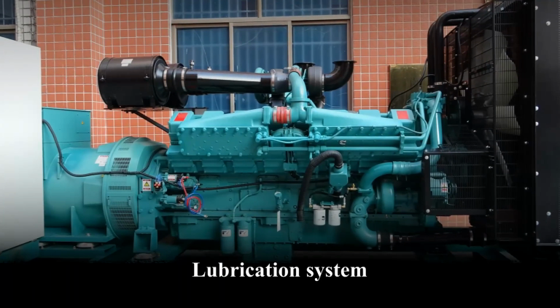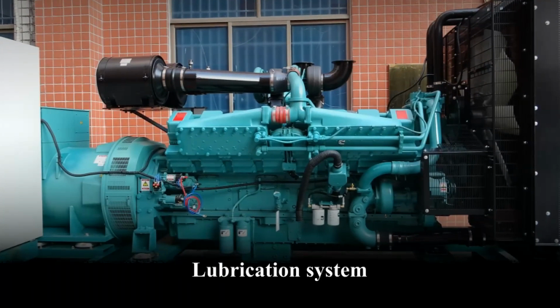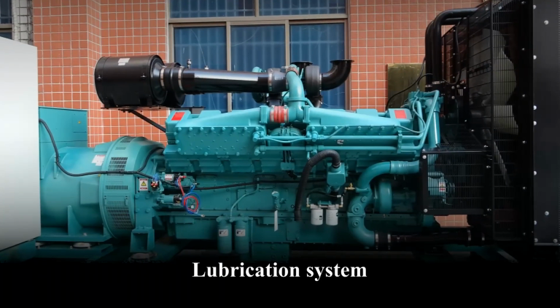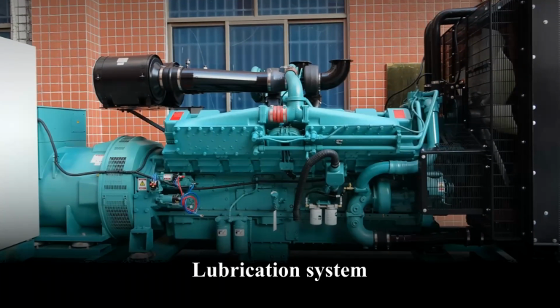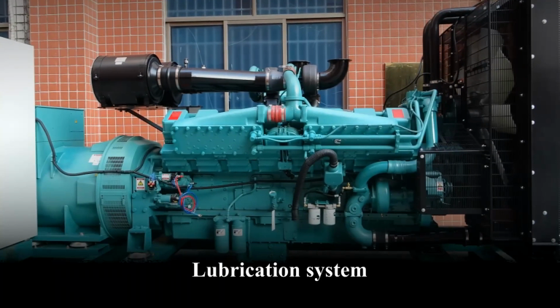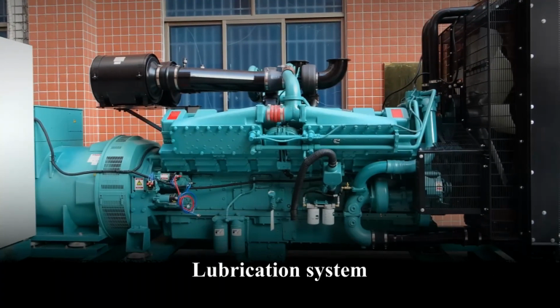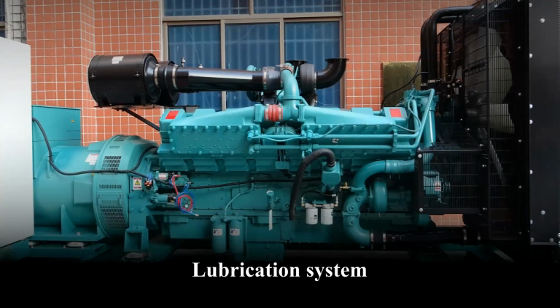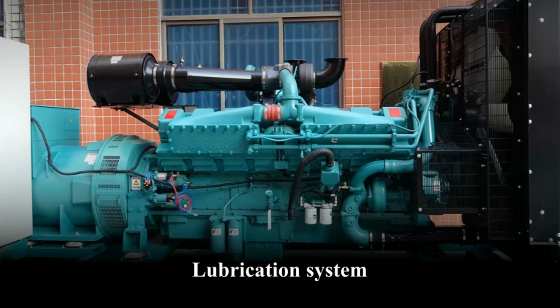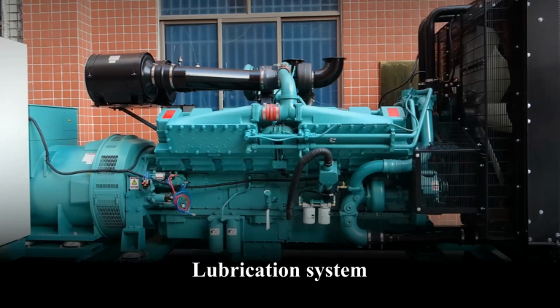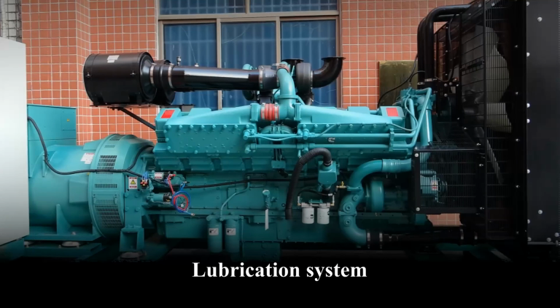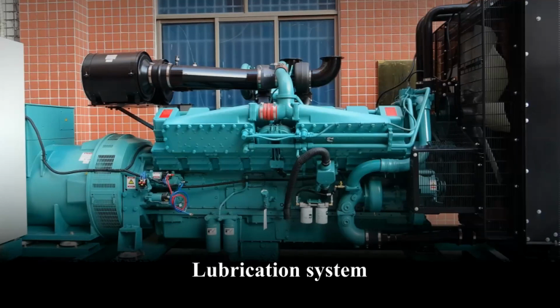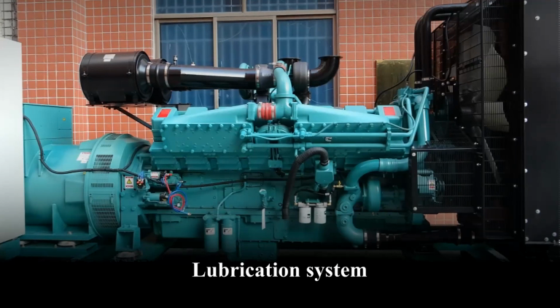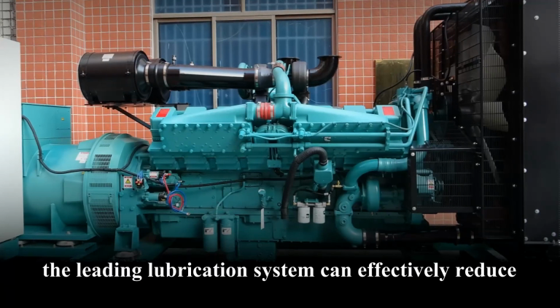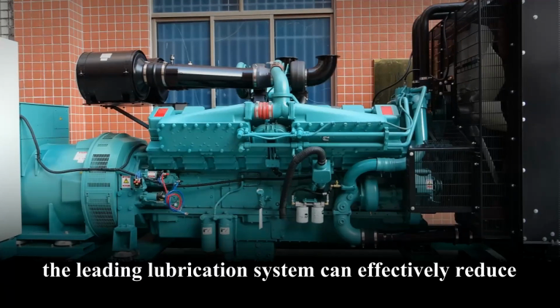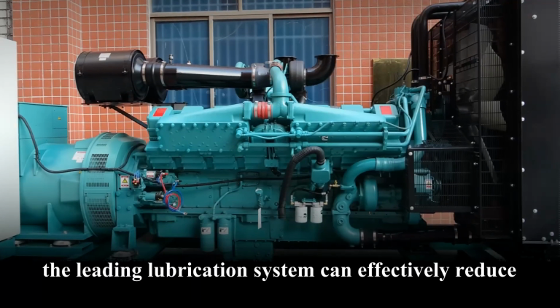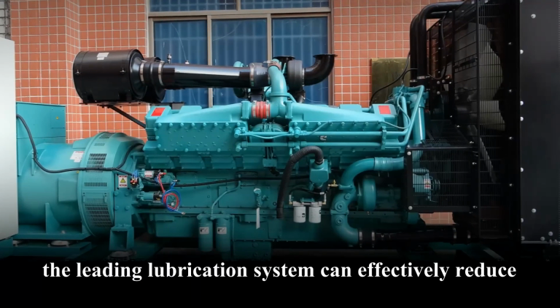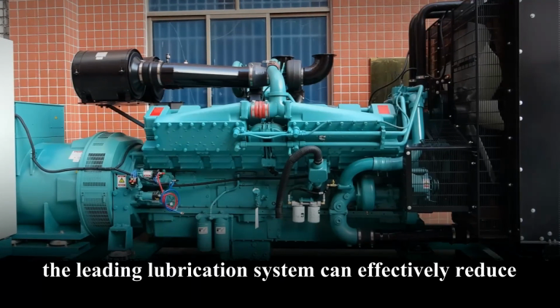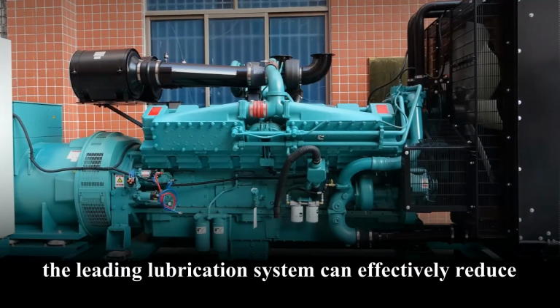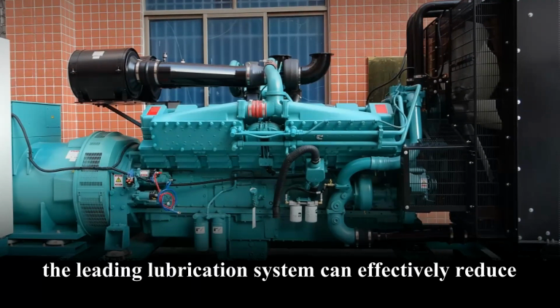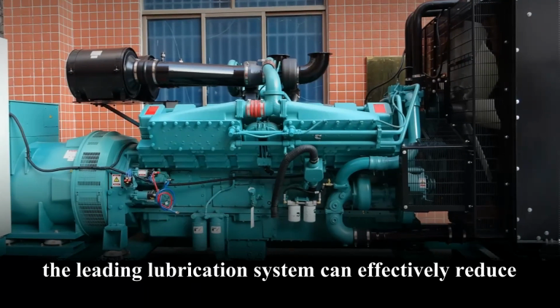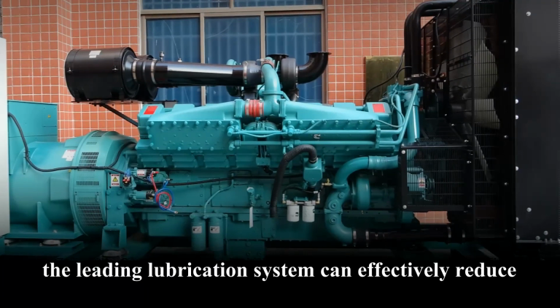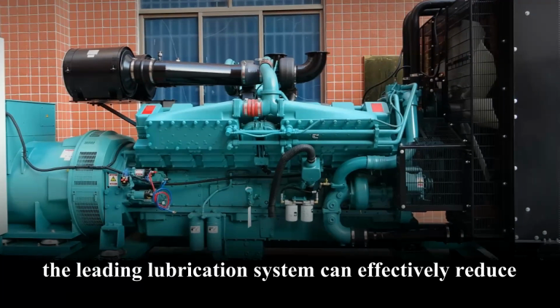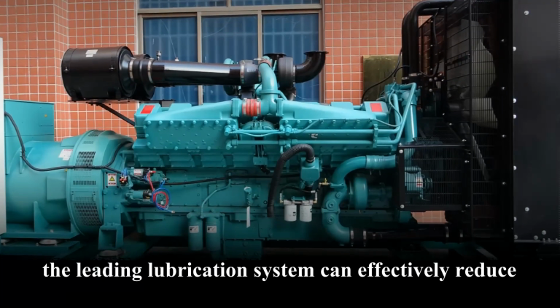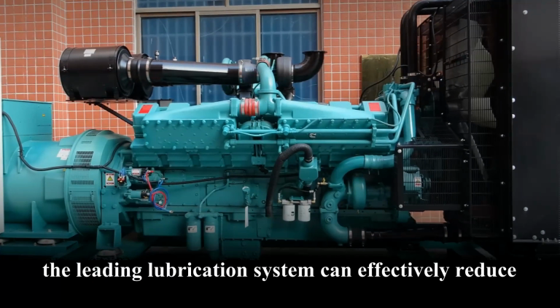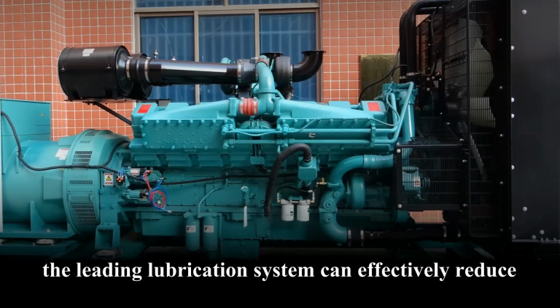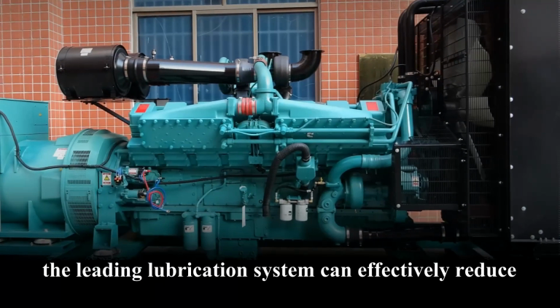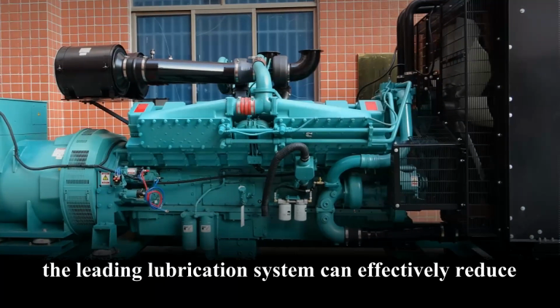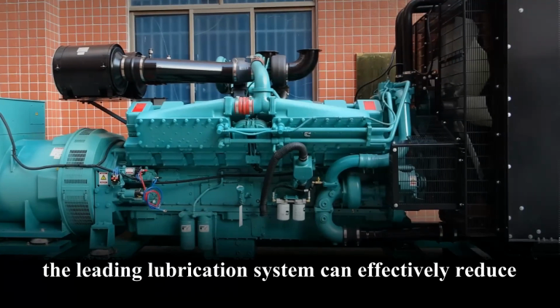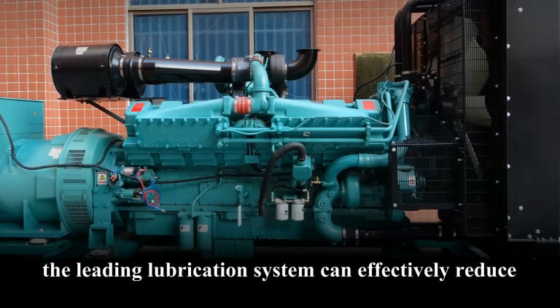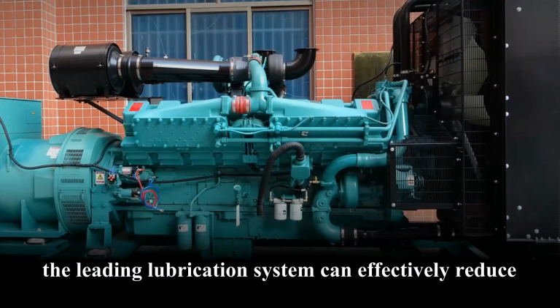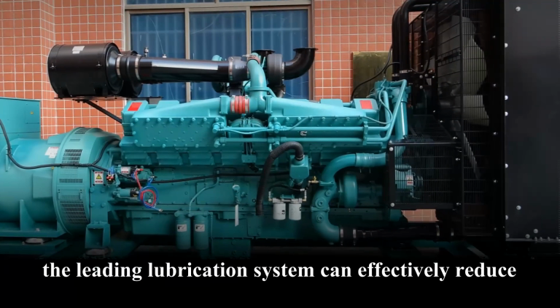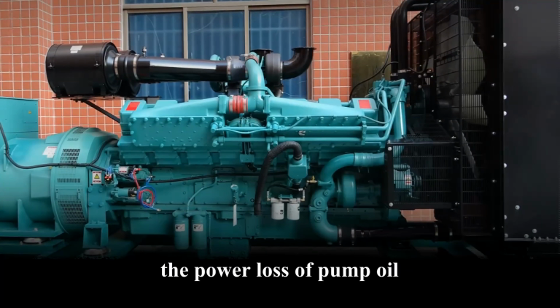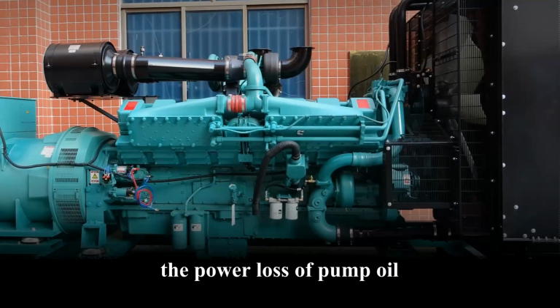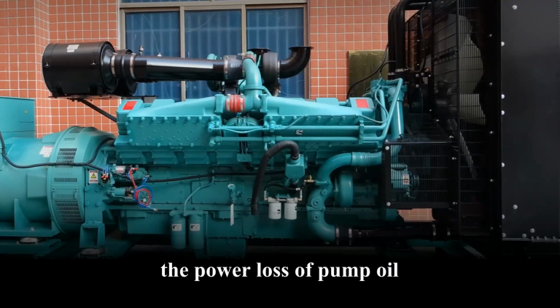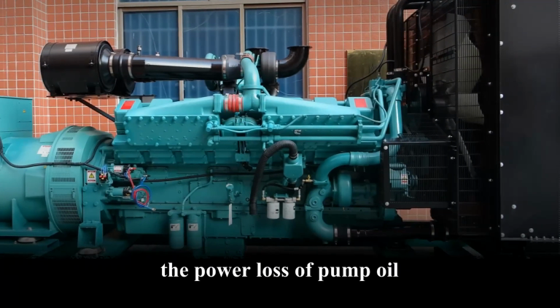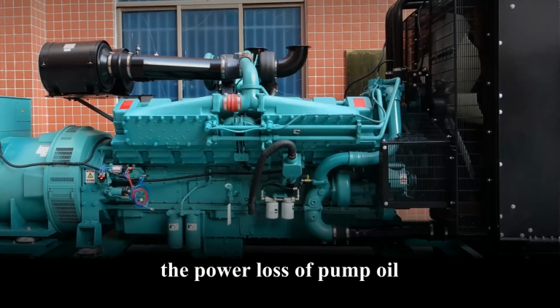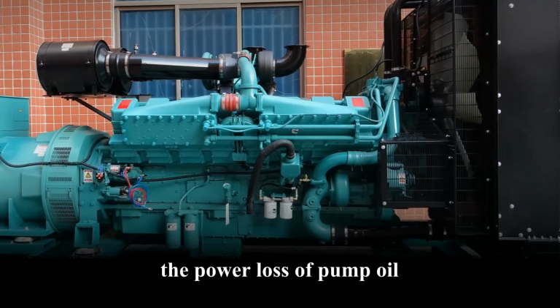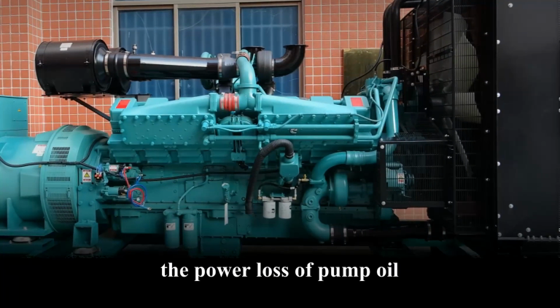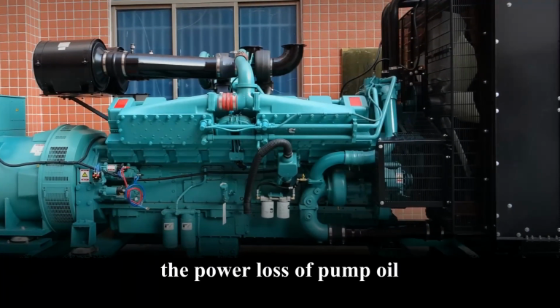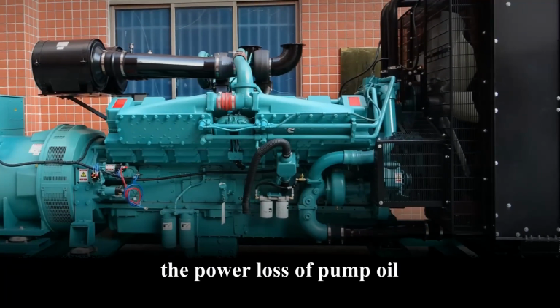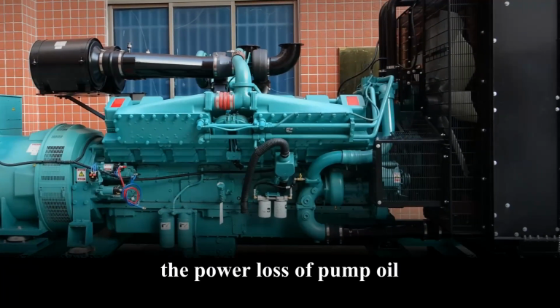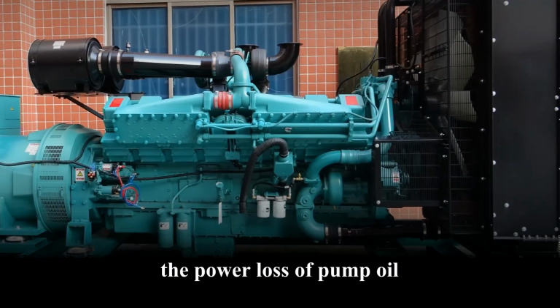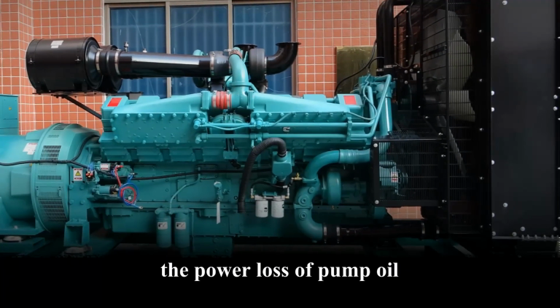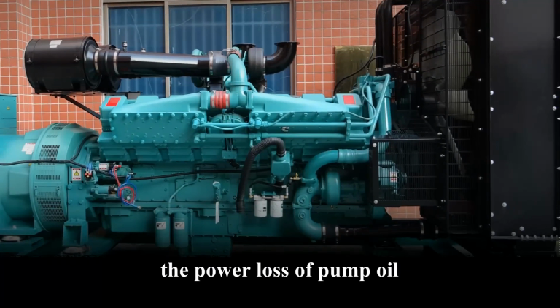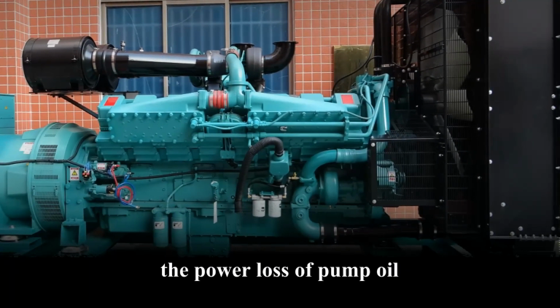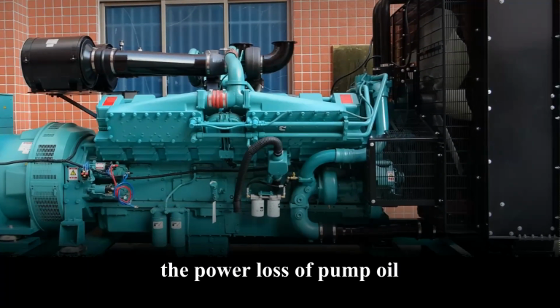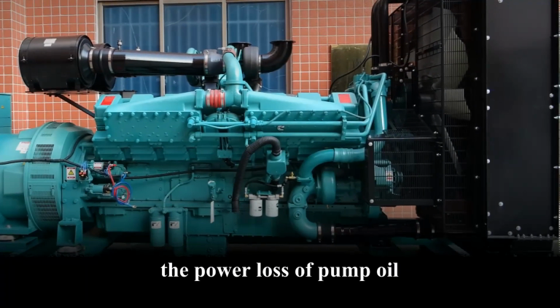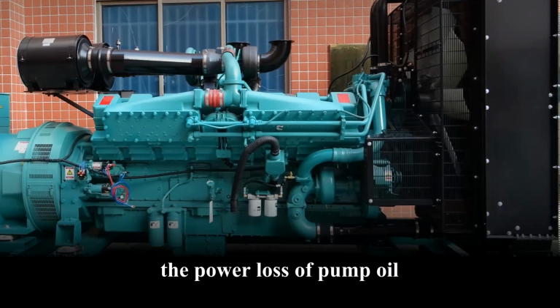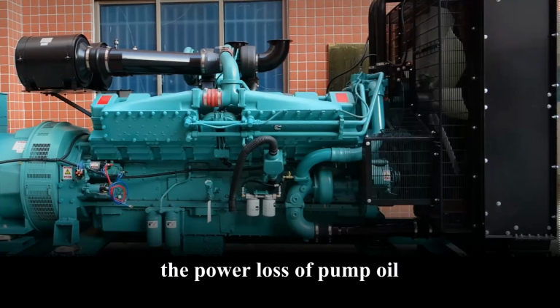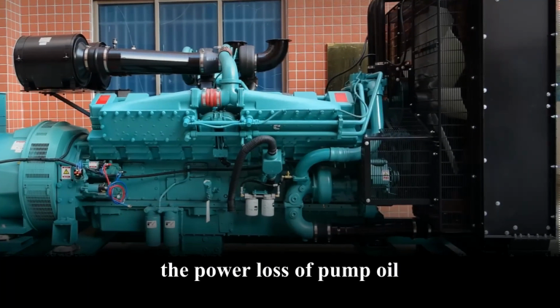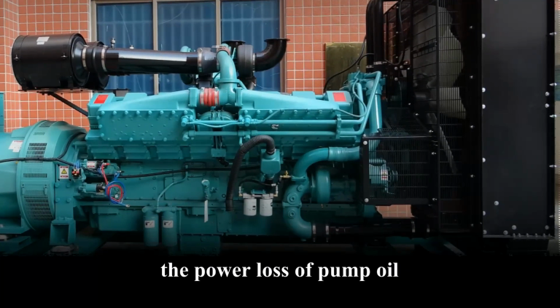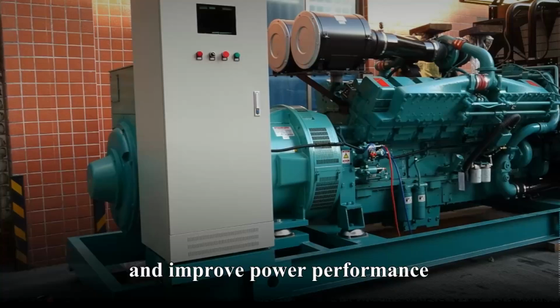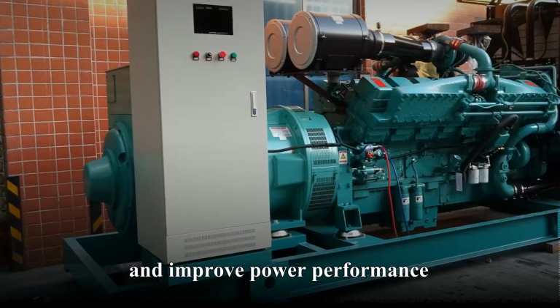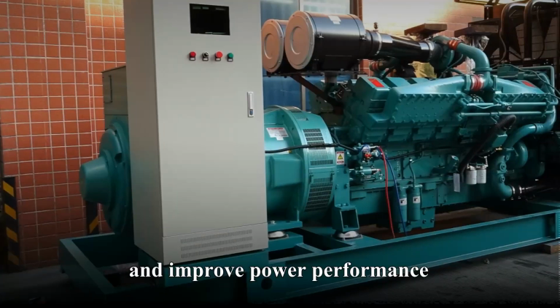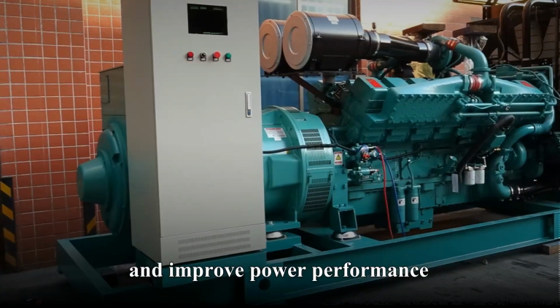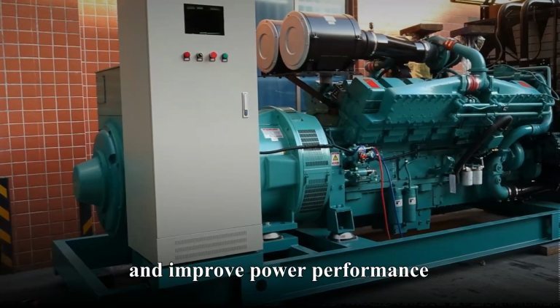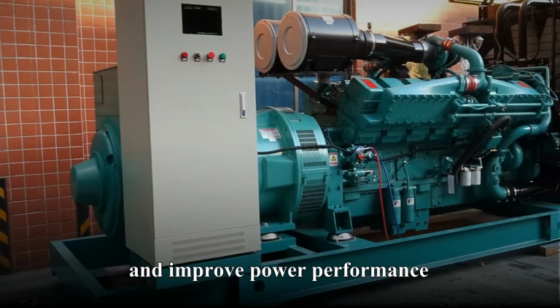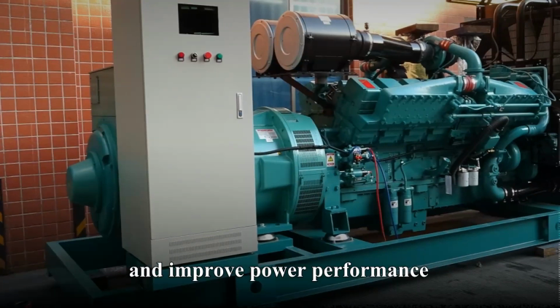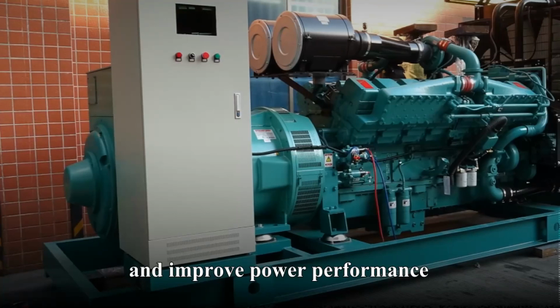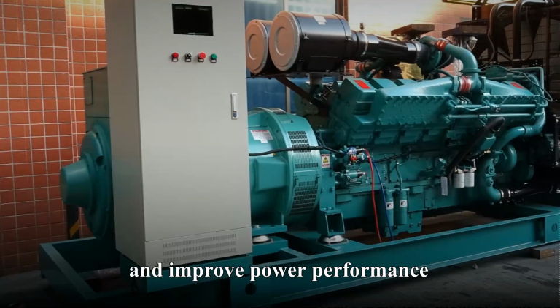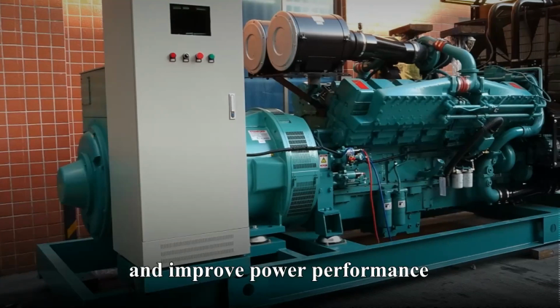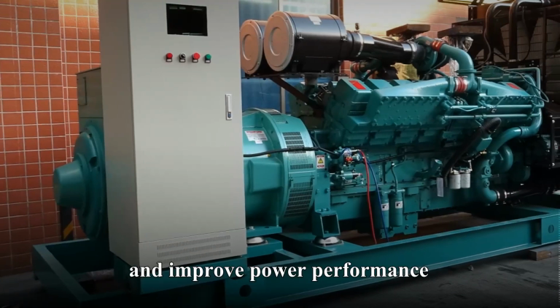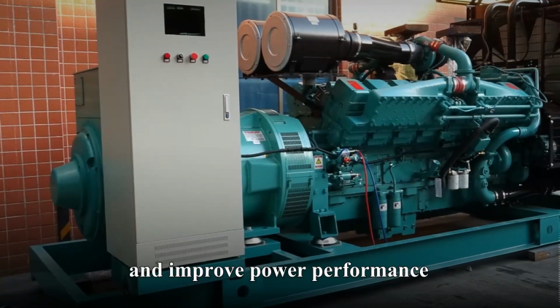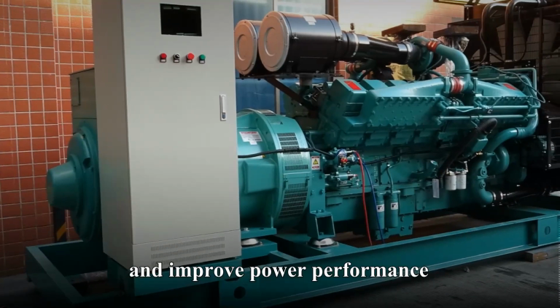Lubrication system: the leading lubrication system can effectively reduce the power loss of pump oil and improve power performance.